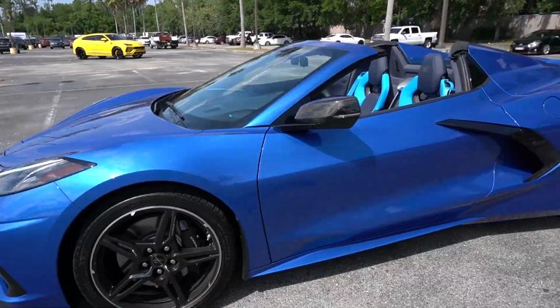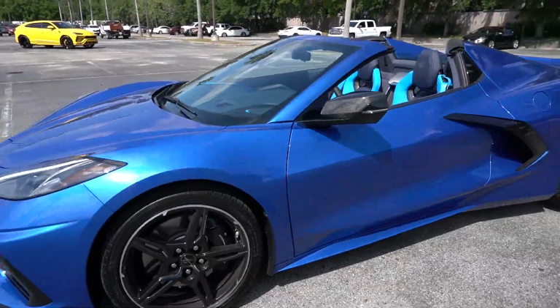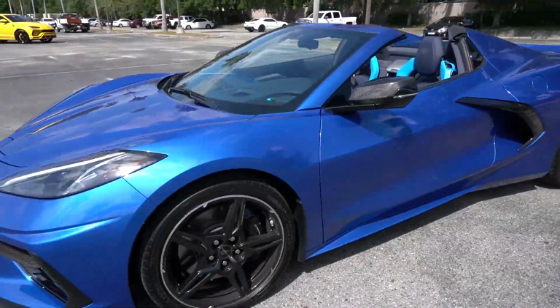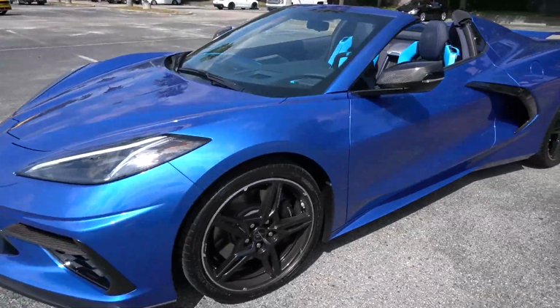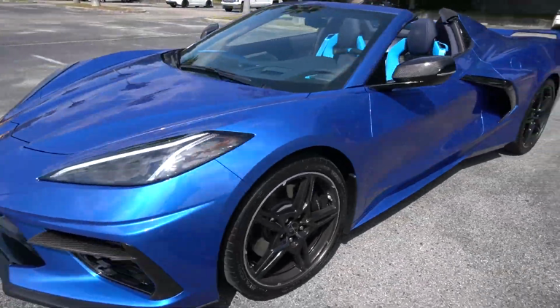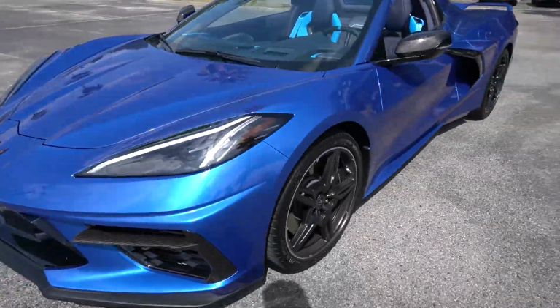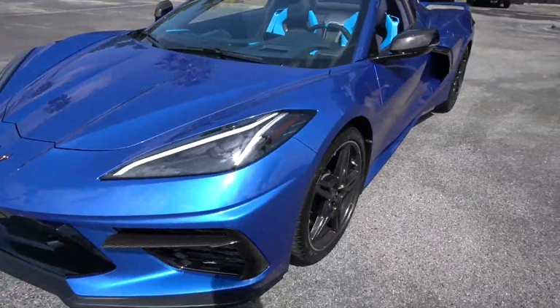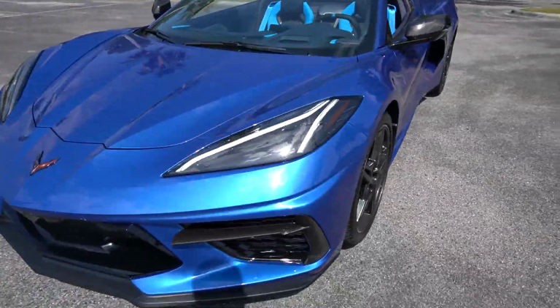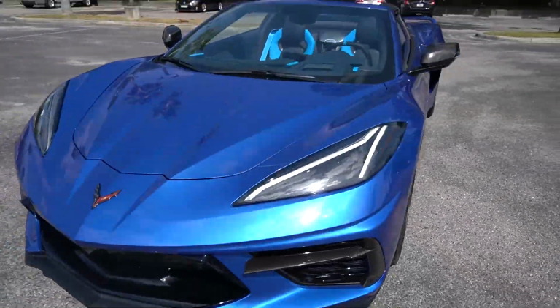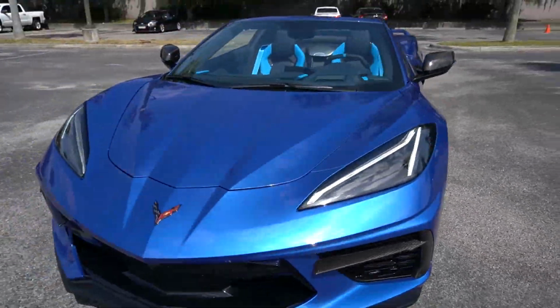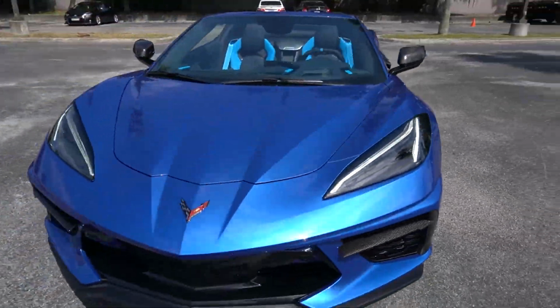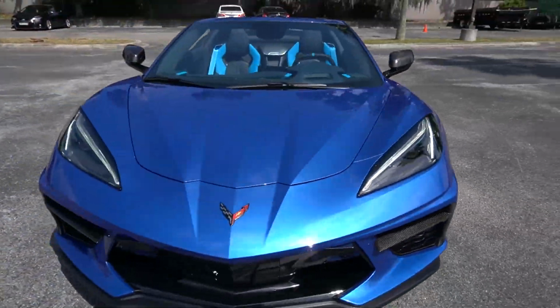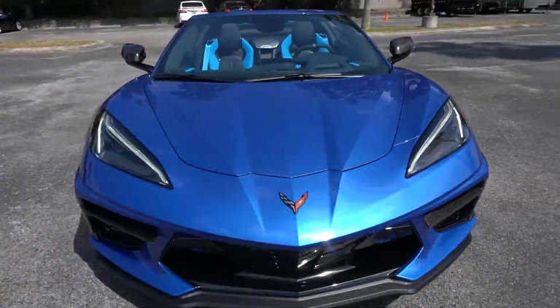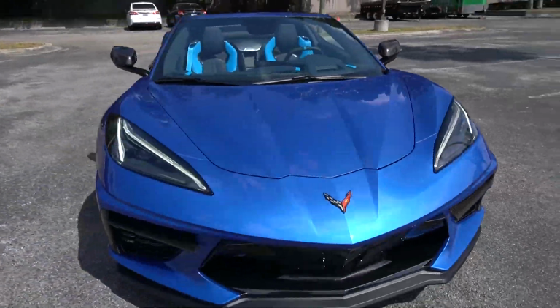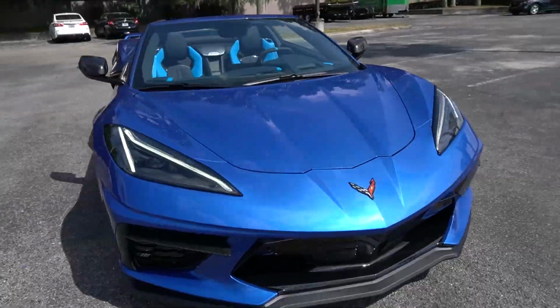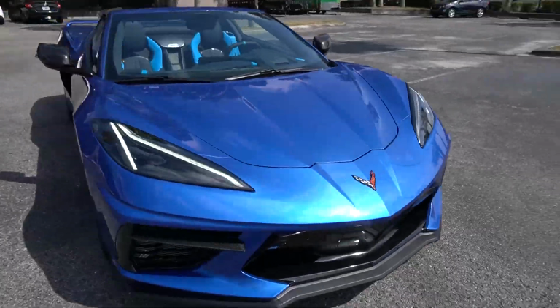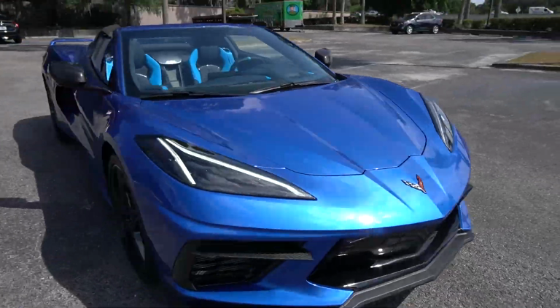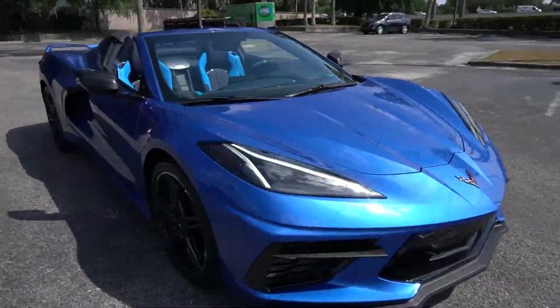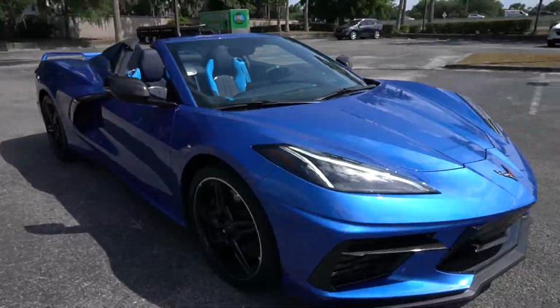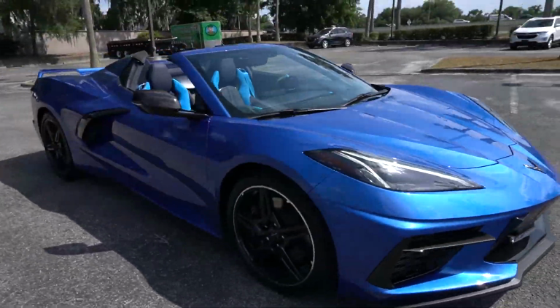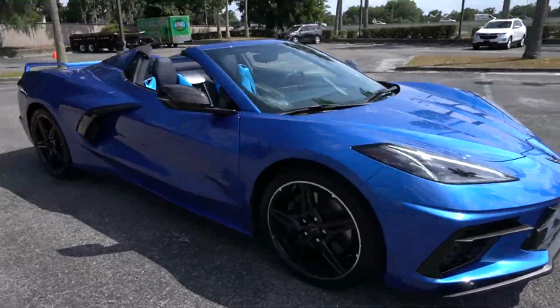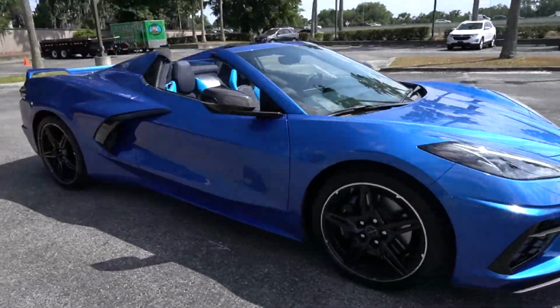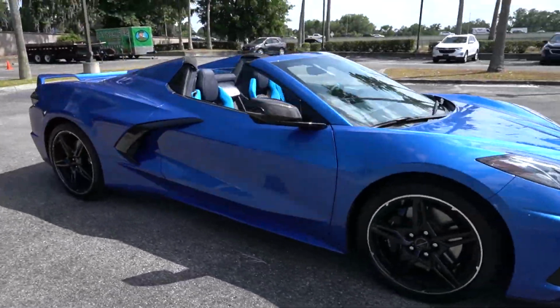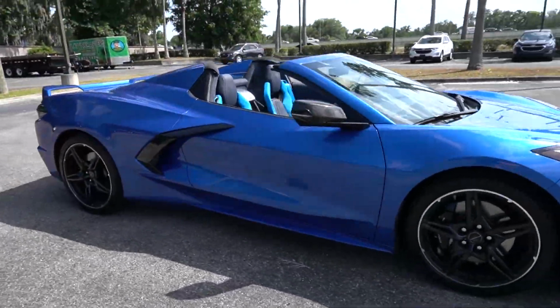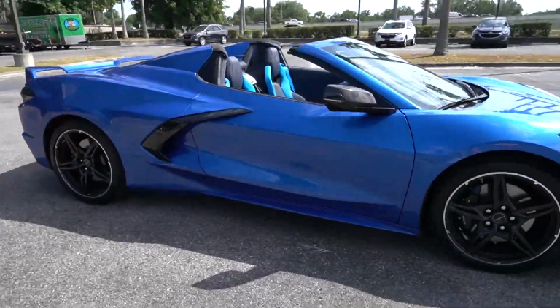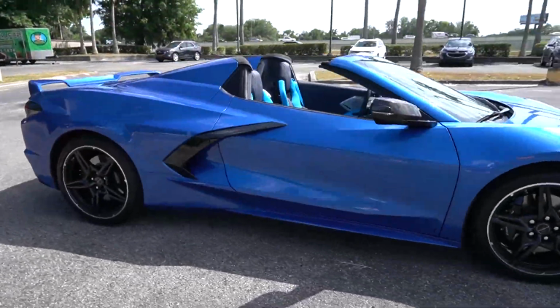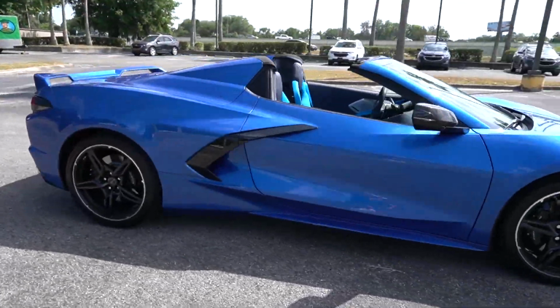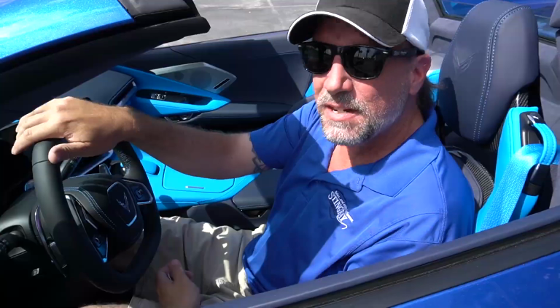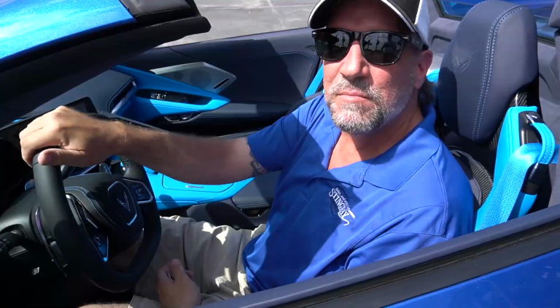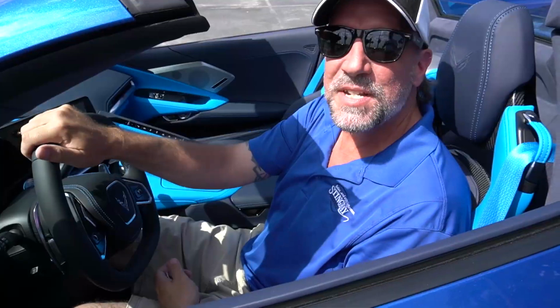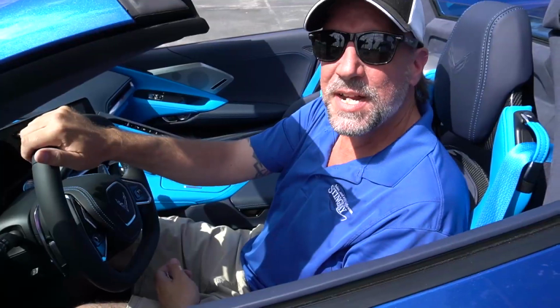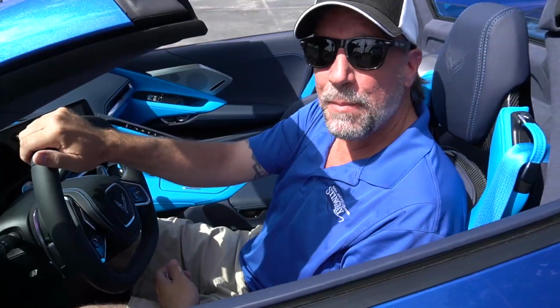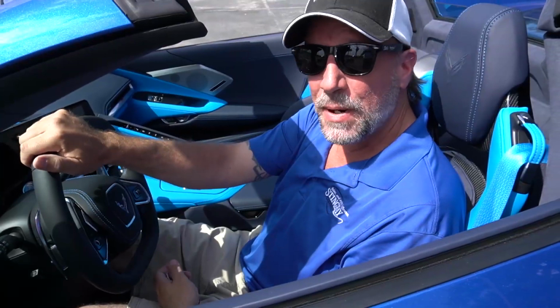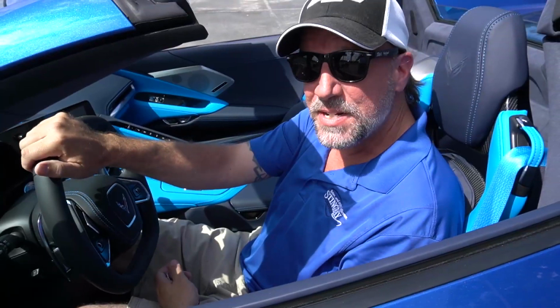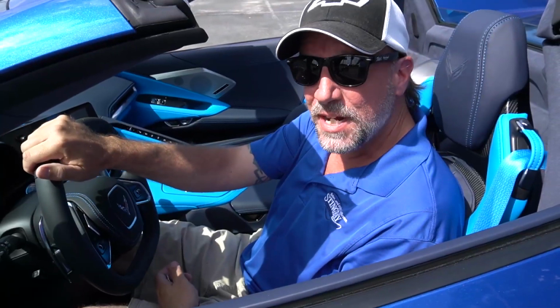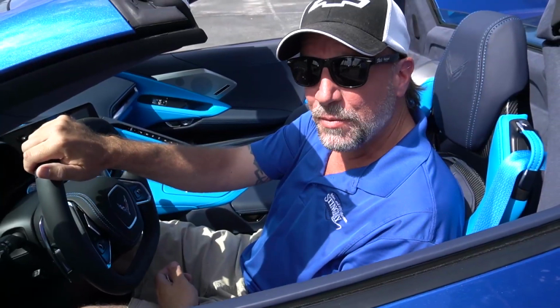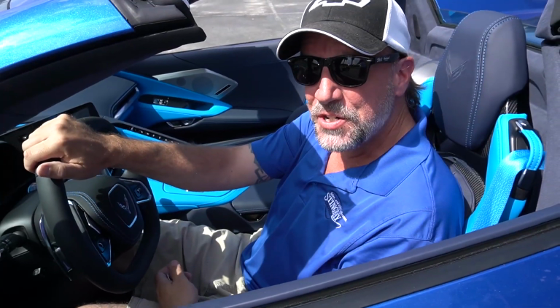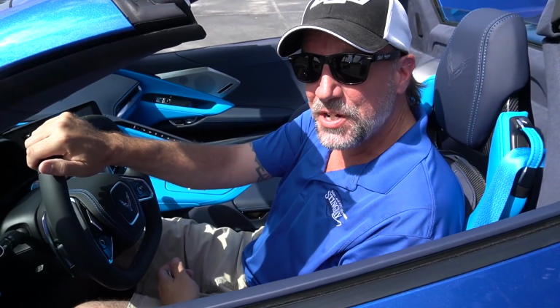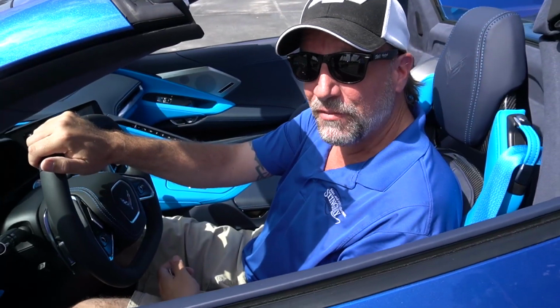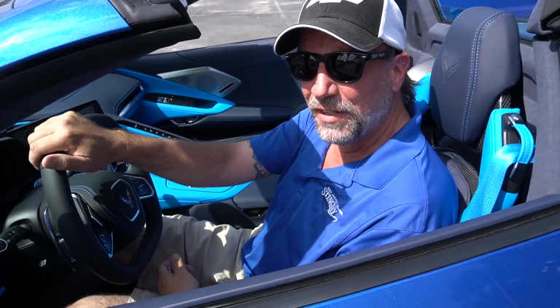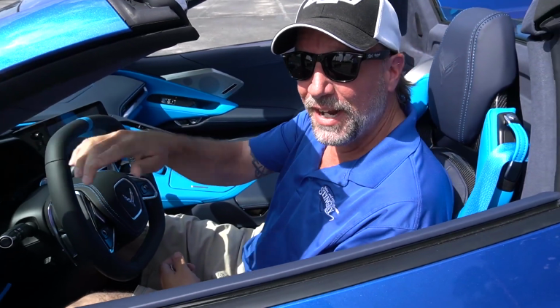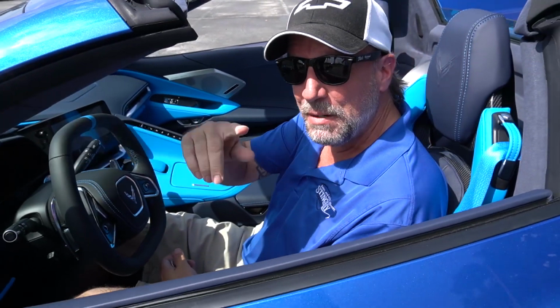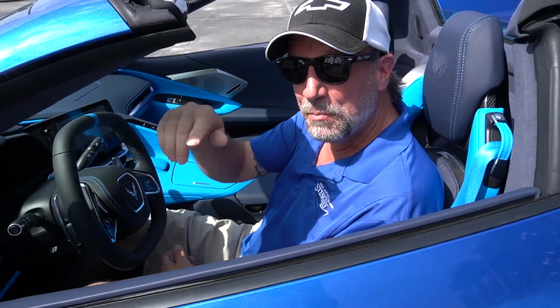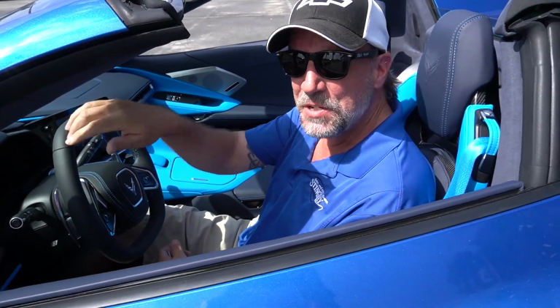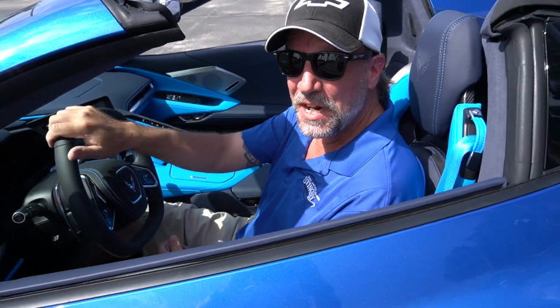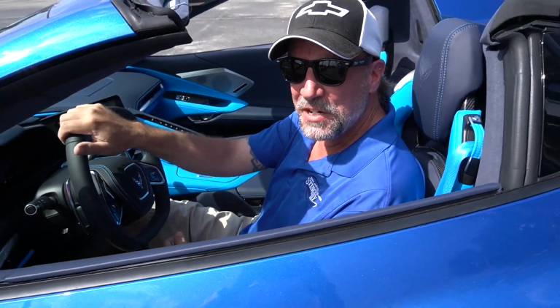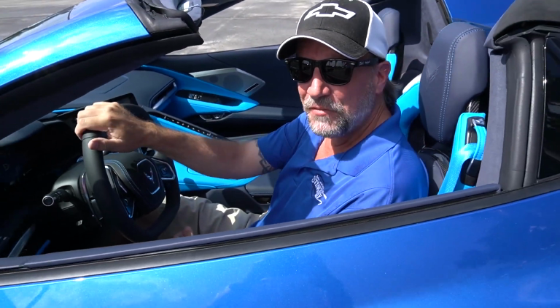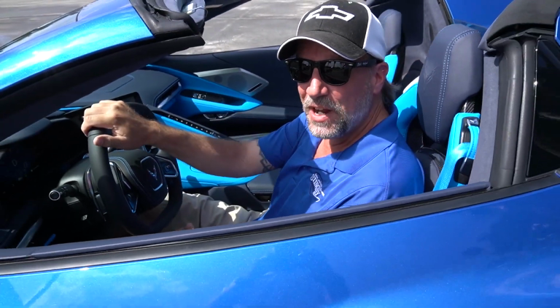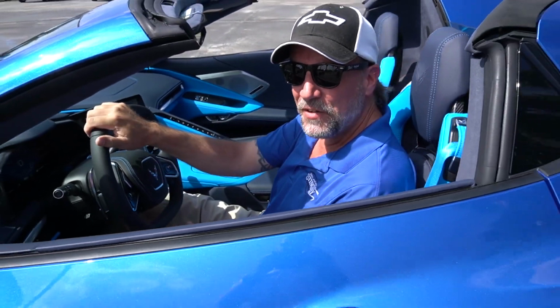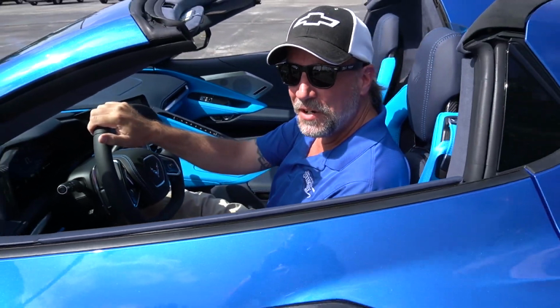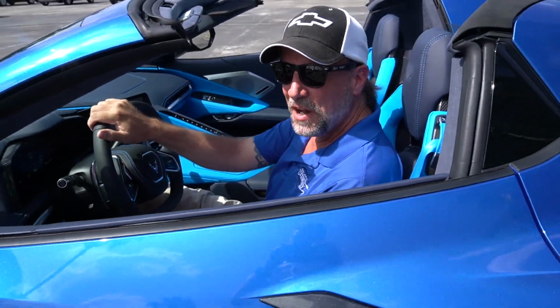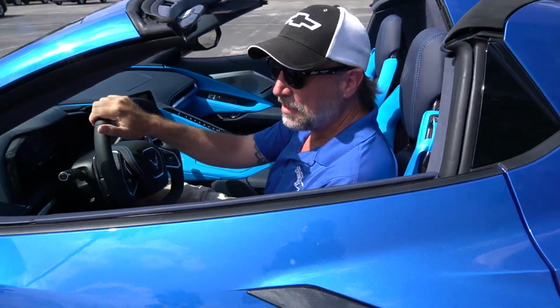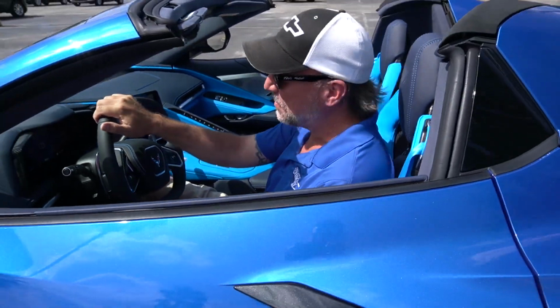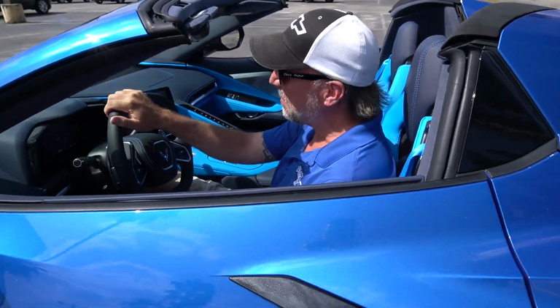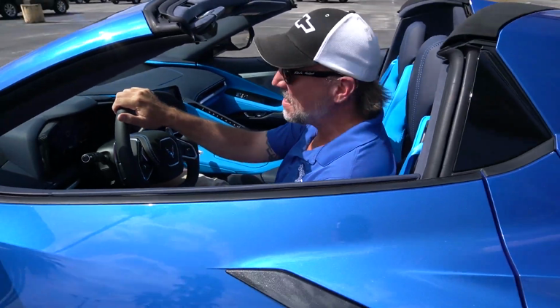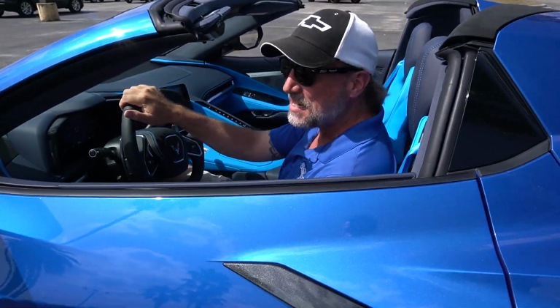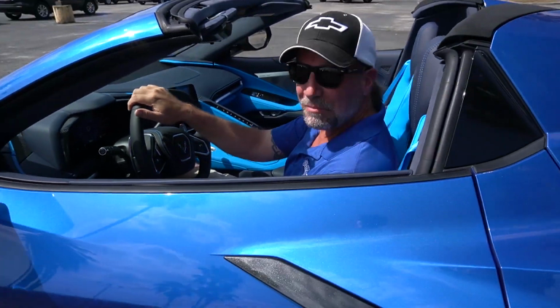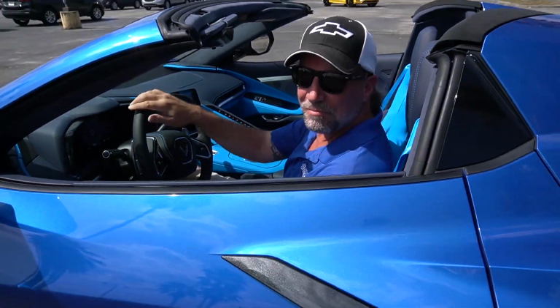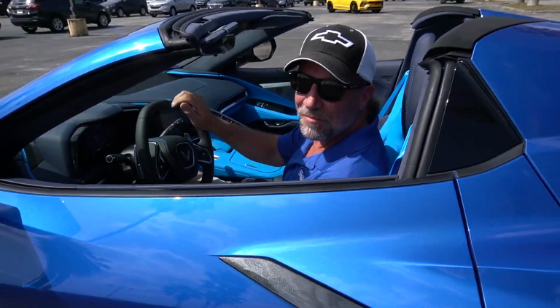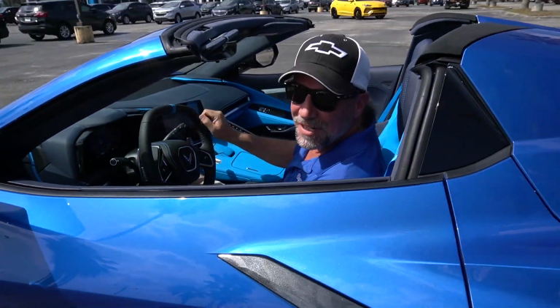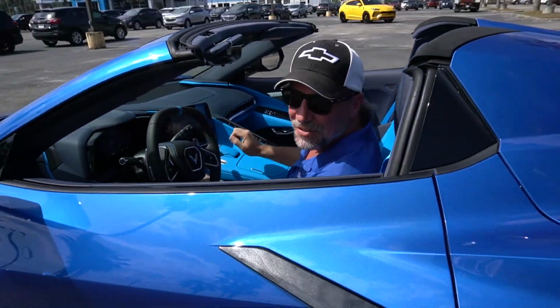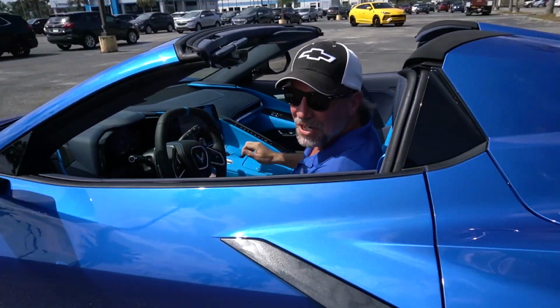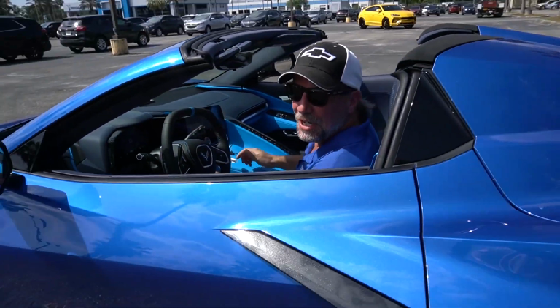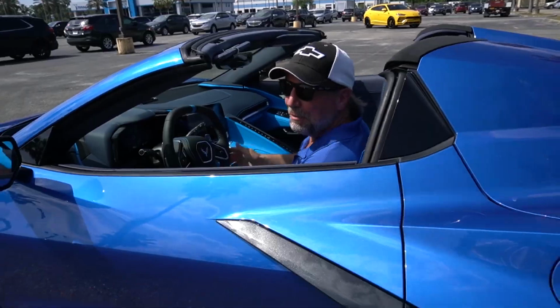So if you're thinking about ordering a new C8 Corvette, stop by Stingray Chevrolet, put down your $500 deposit. See ya.